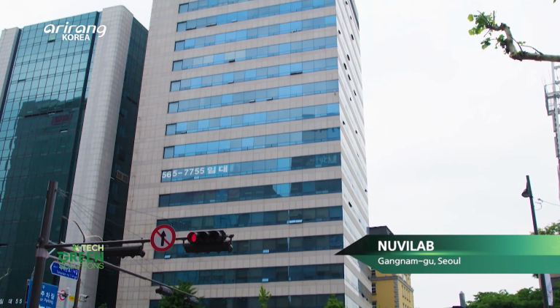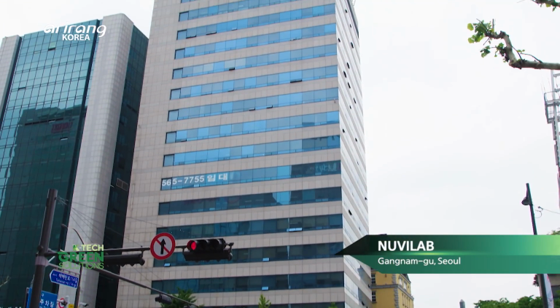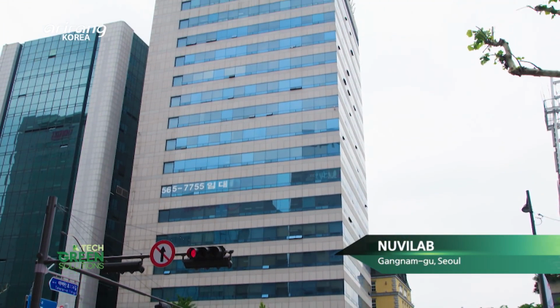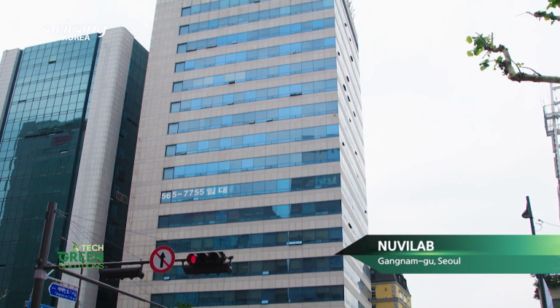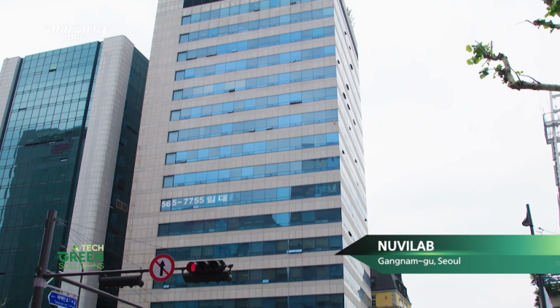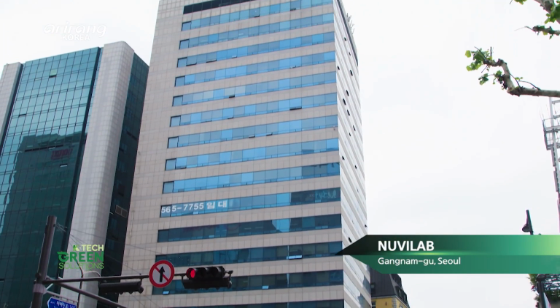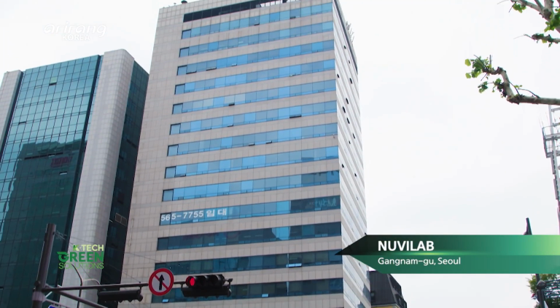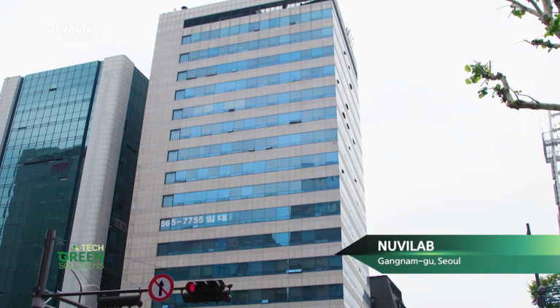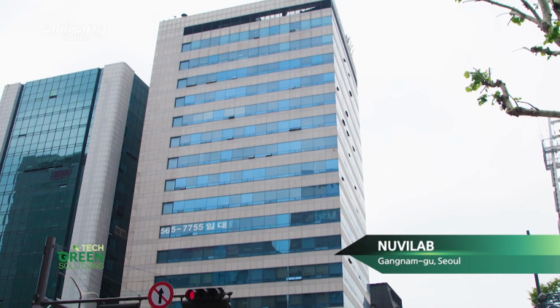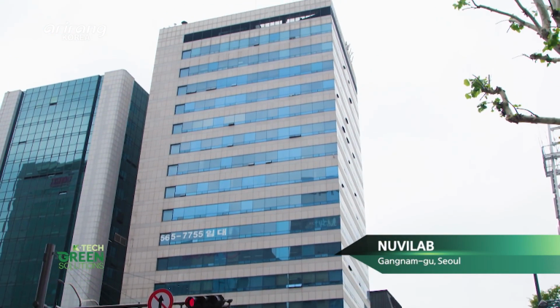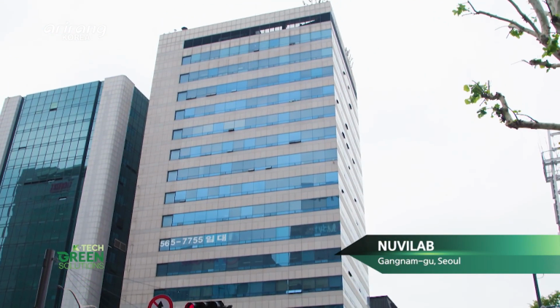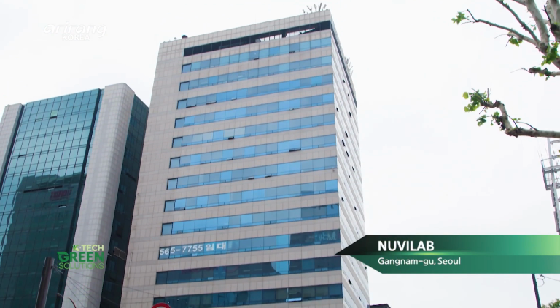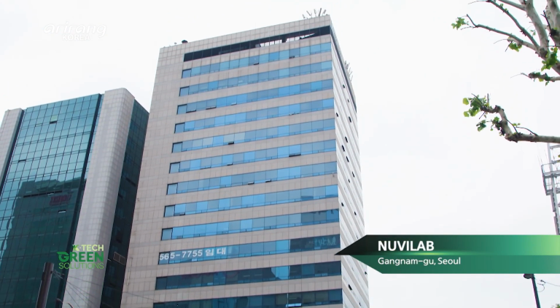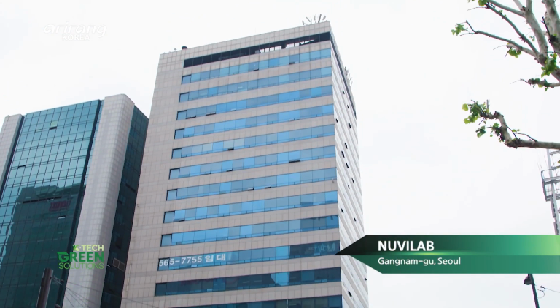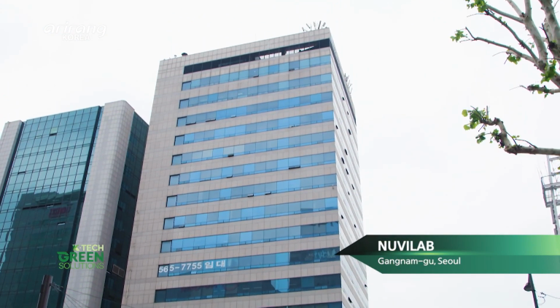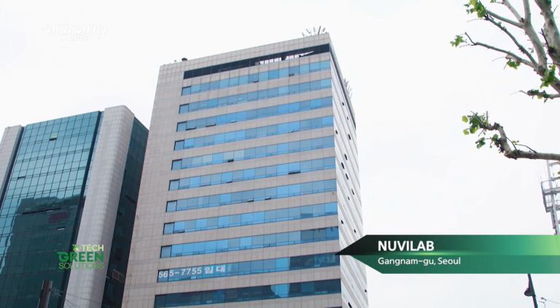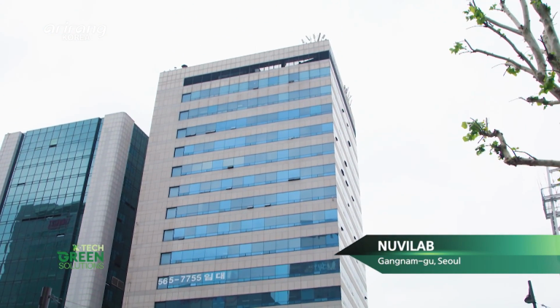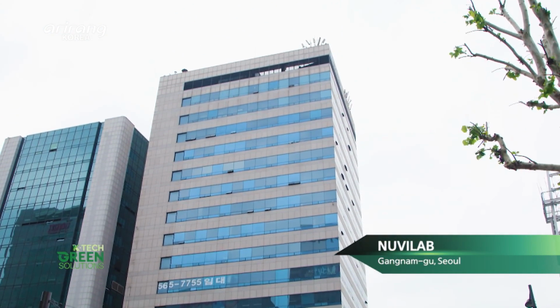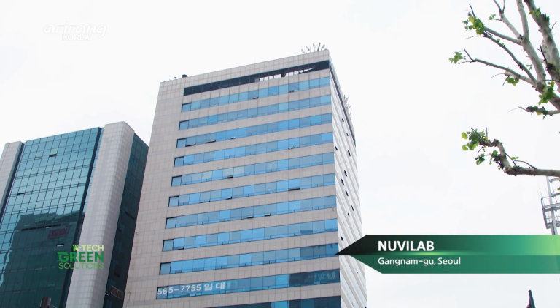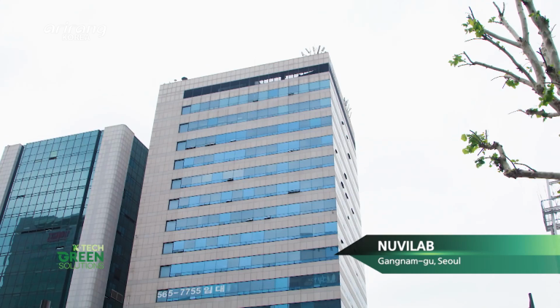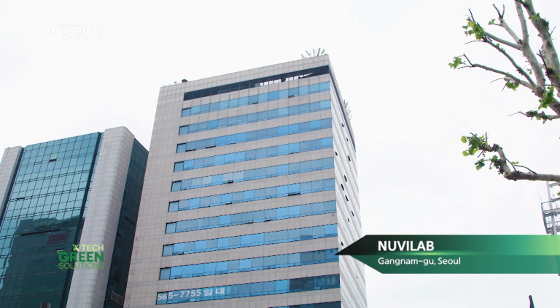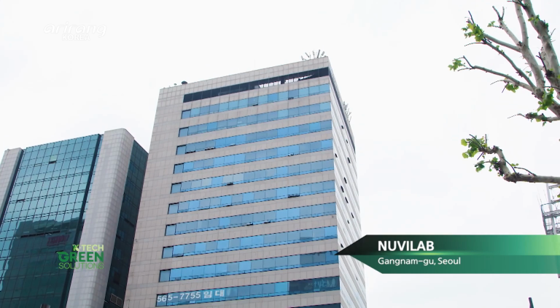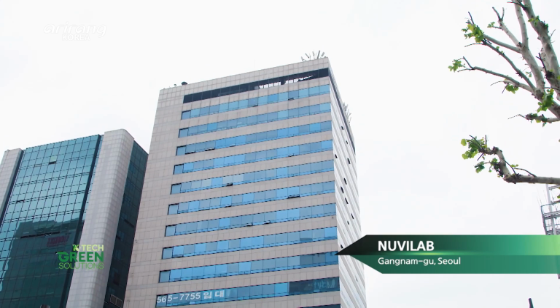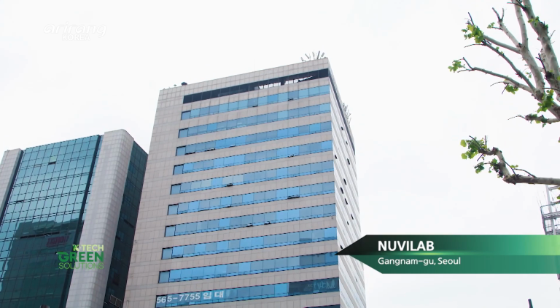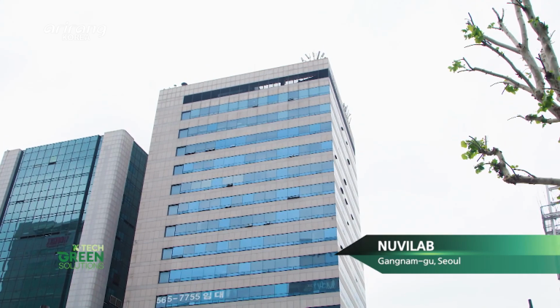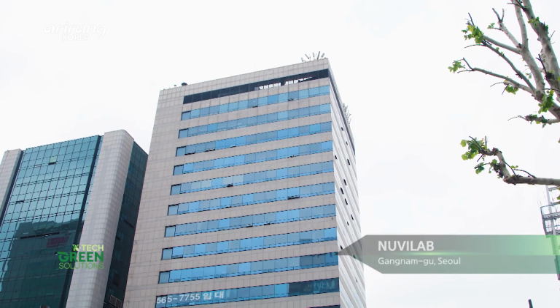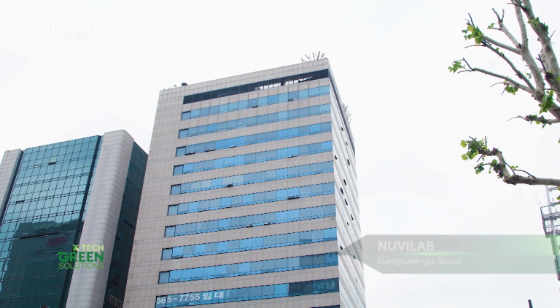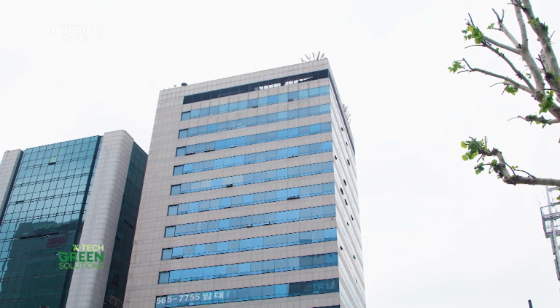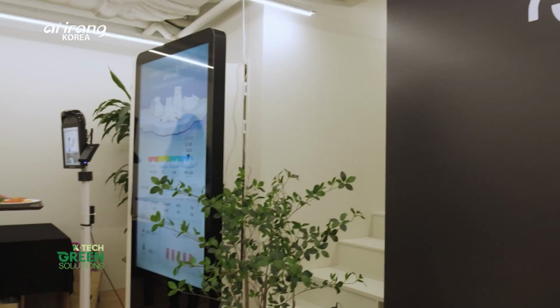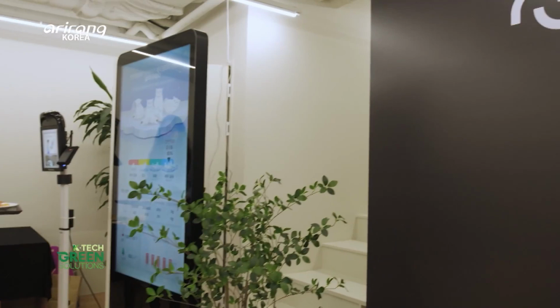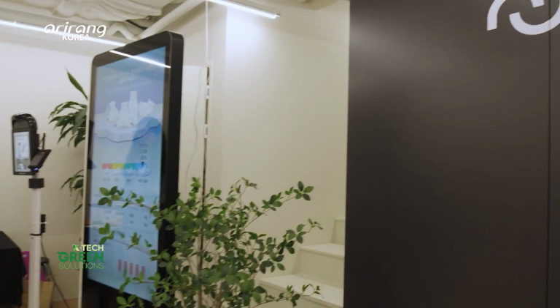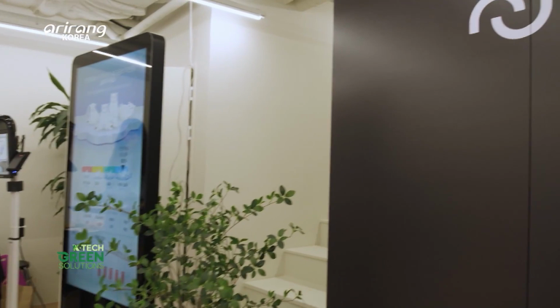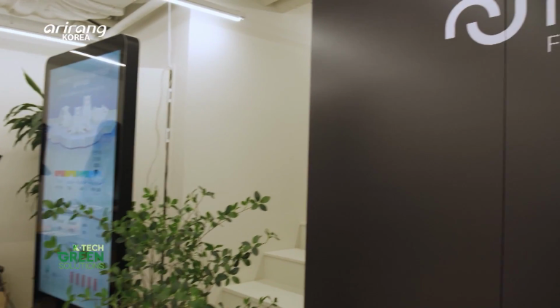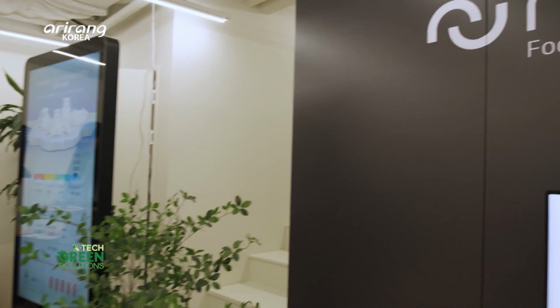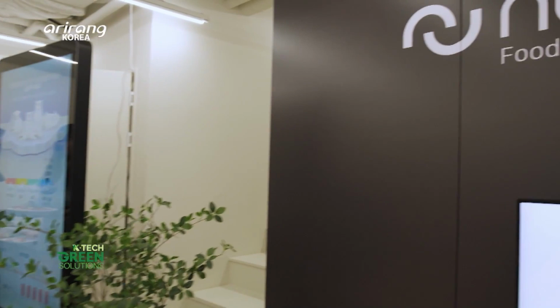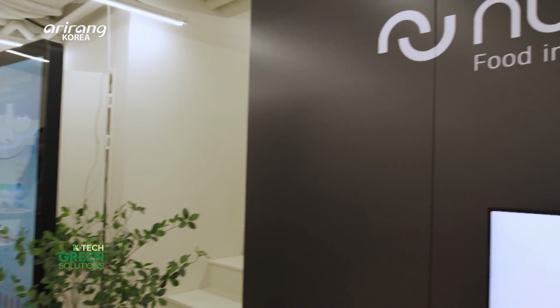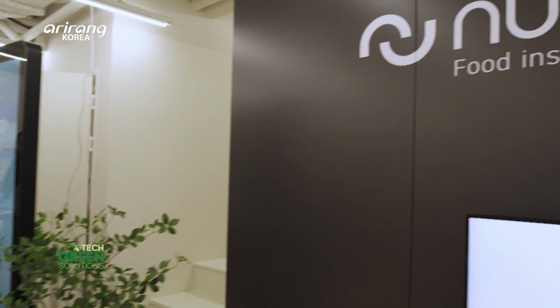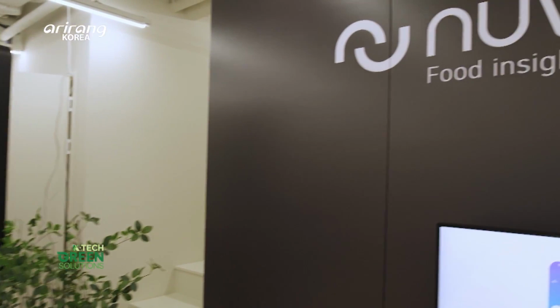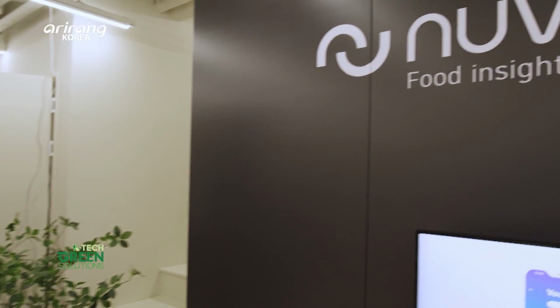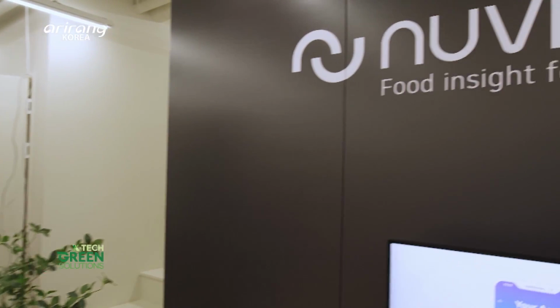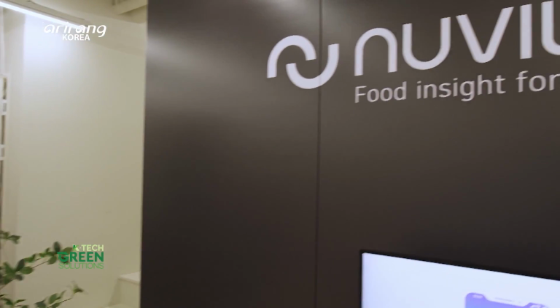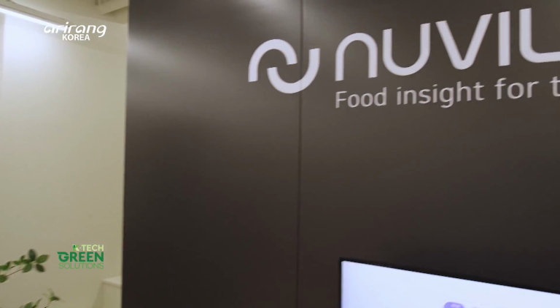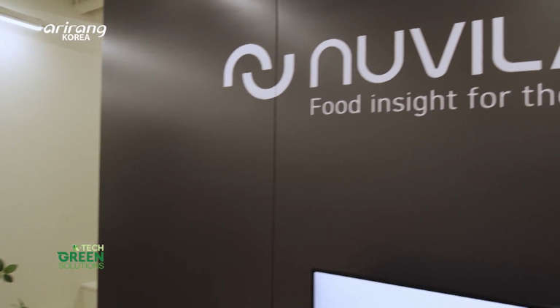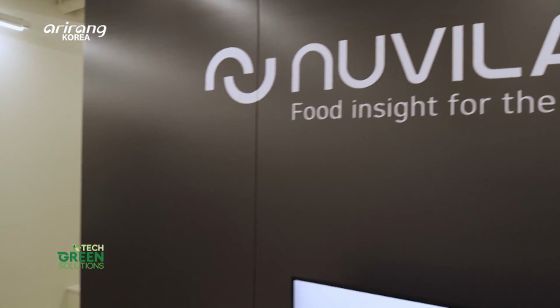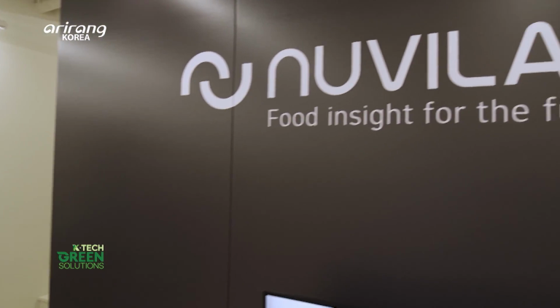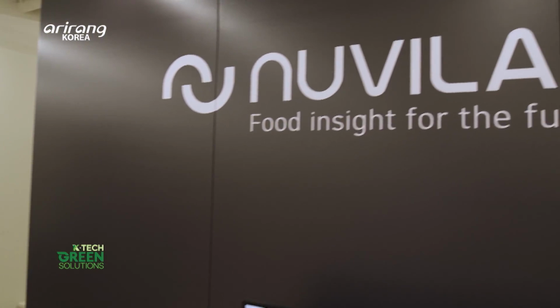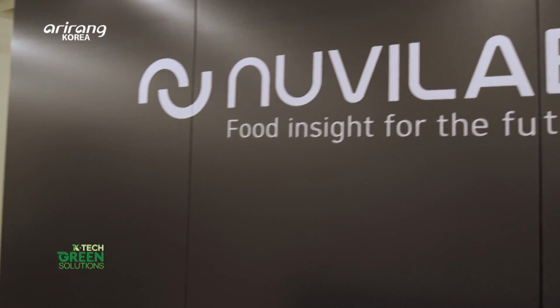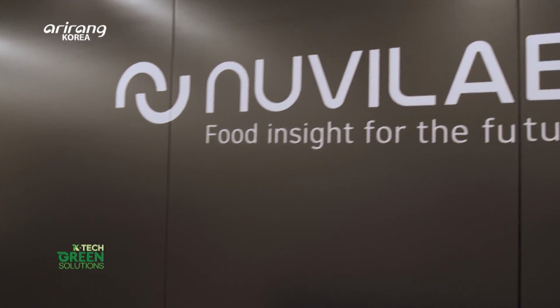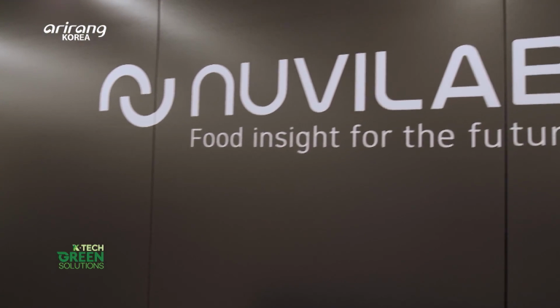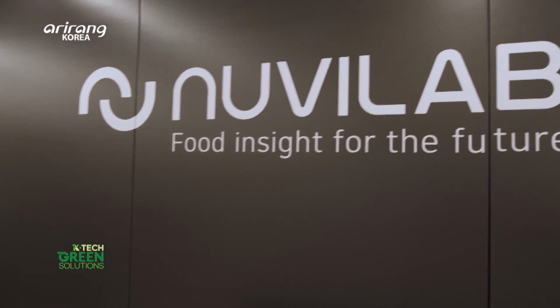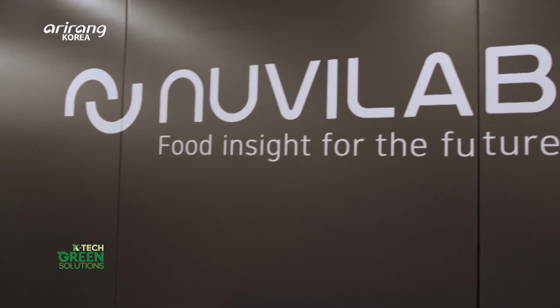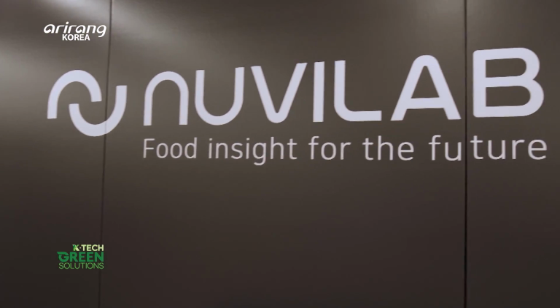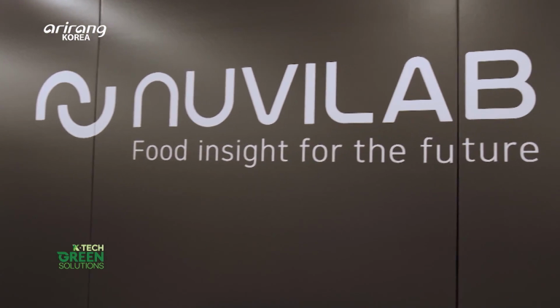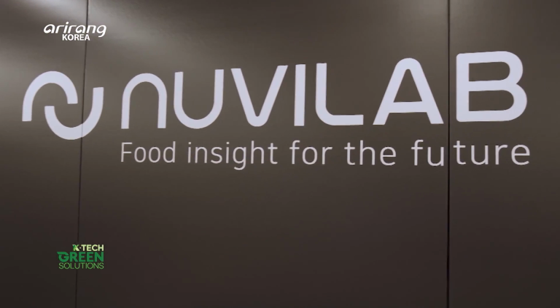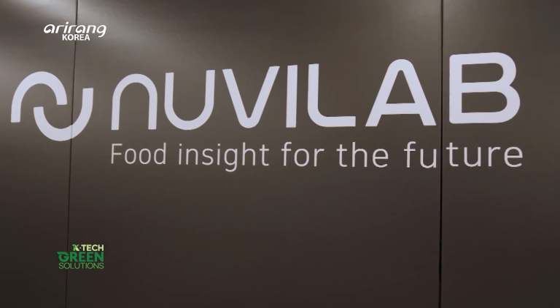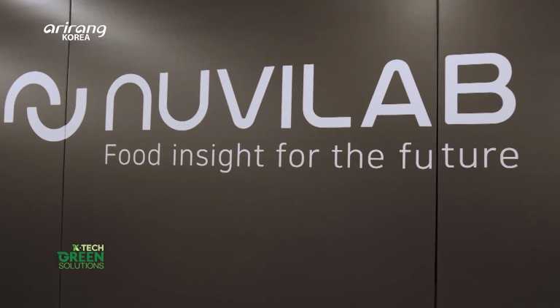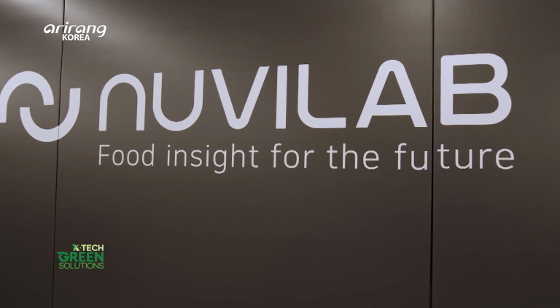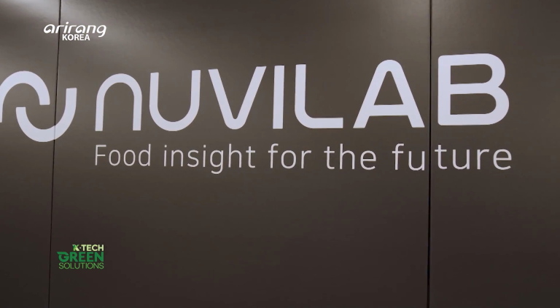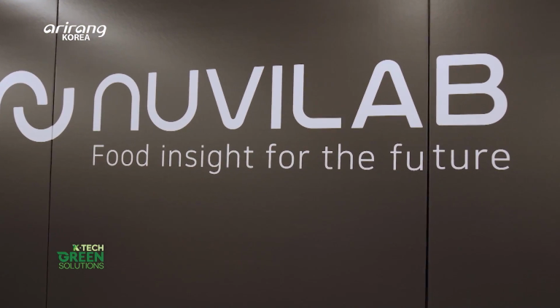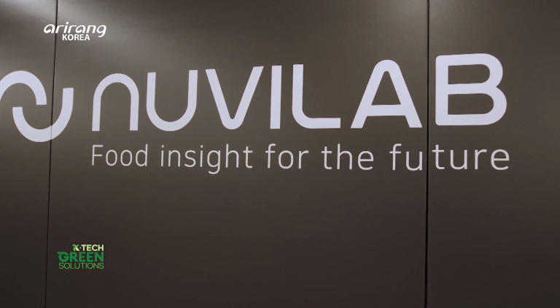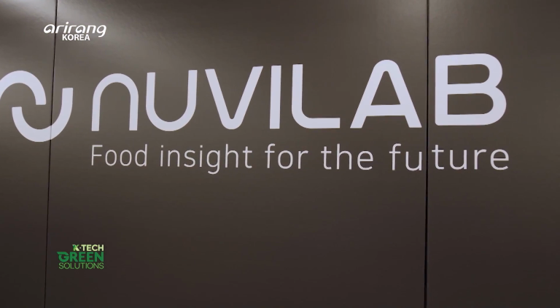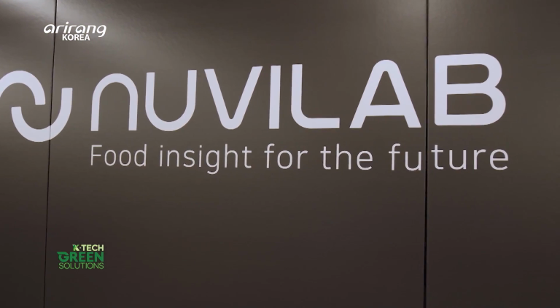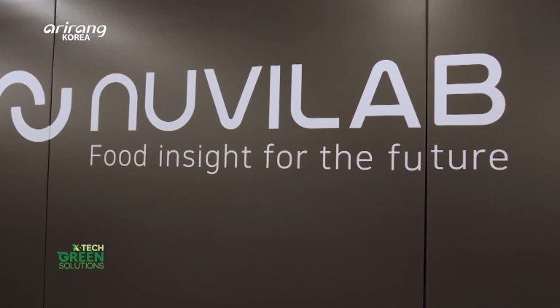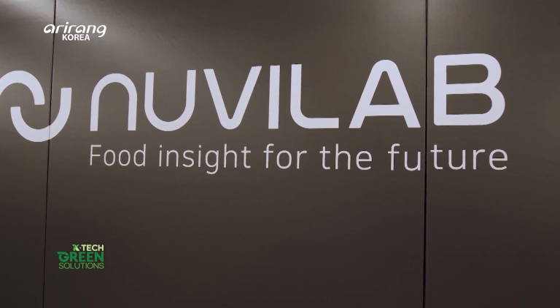NuviLab was founded by two individuals in November 2018 and has now grown into a company with over 50 employees.